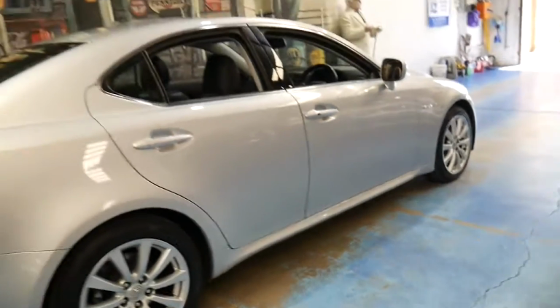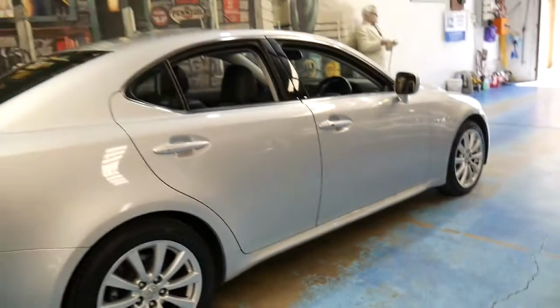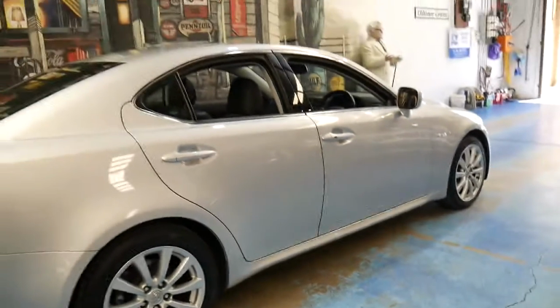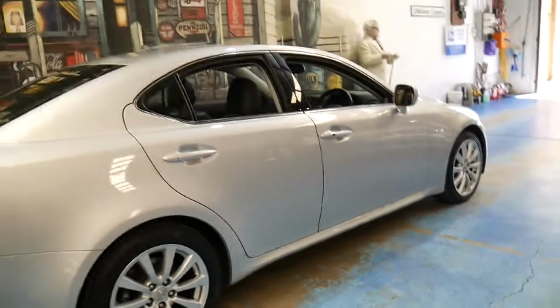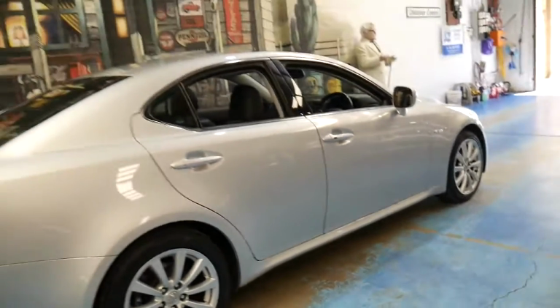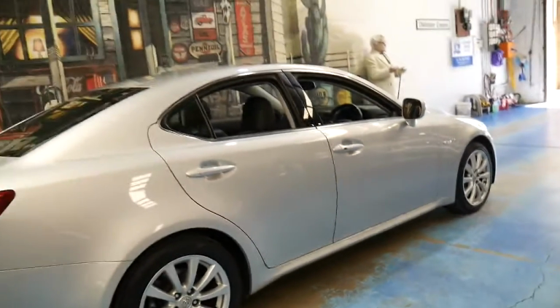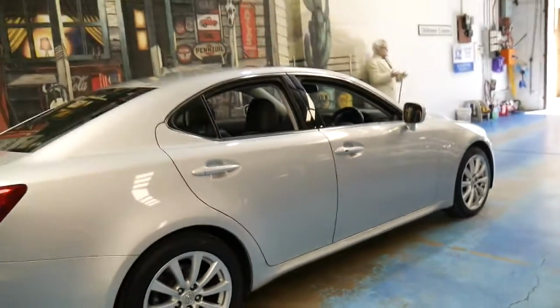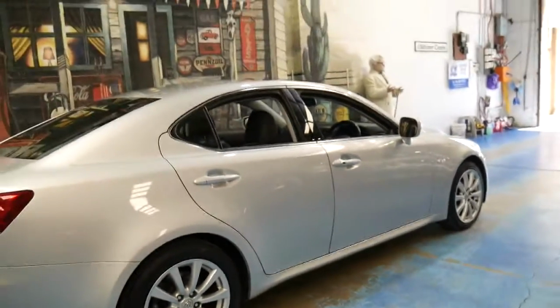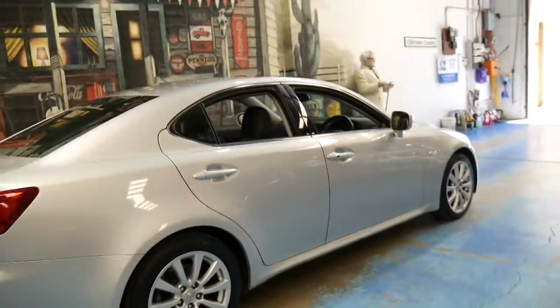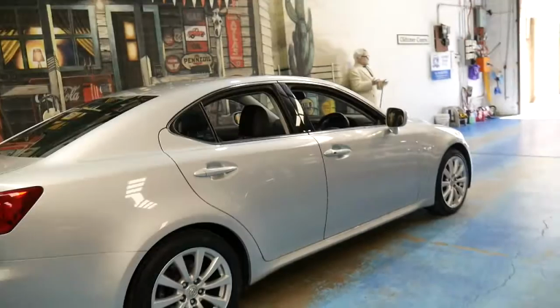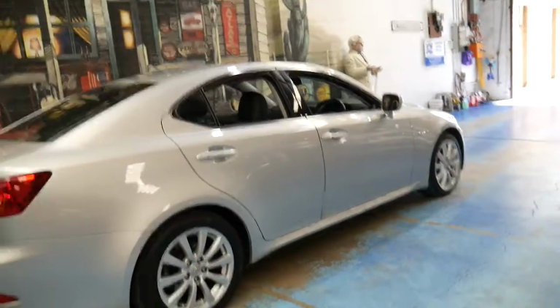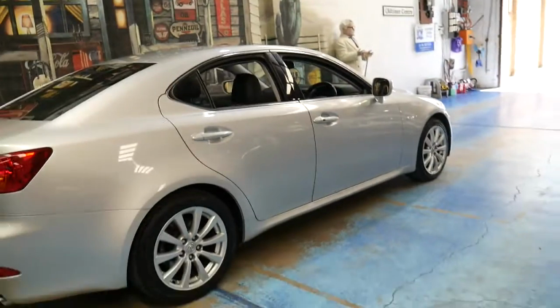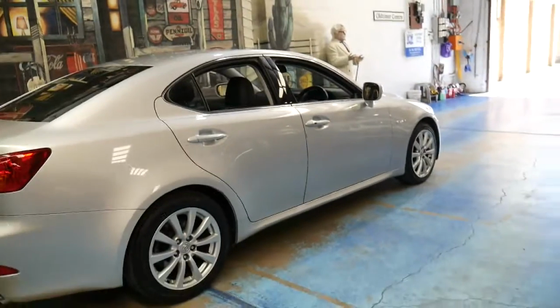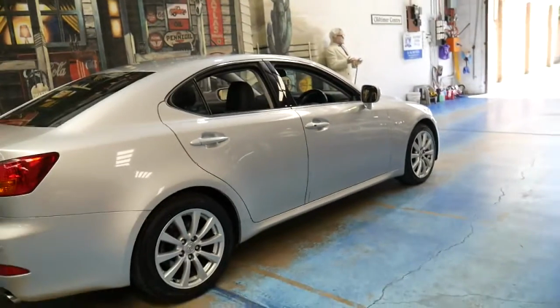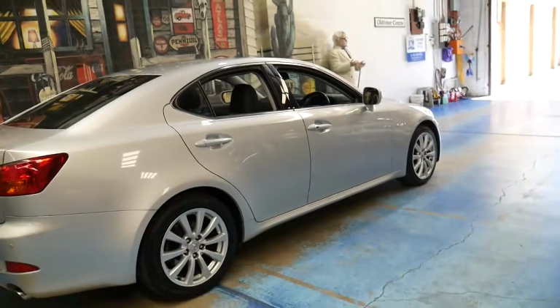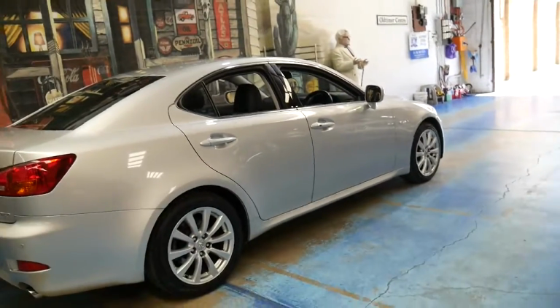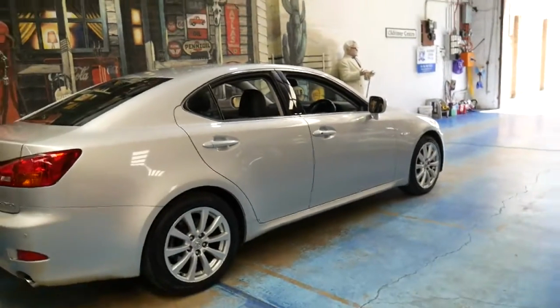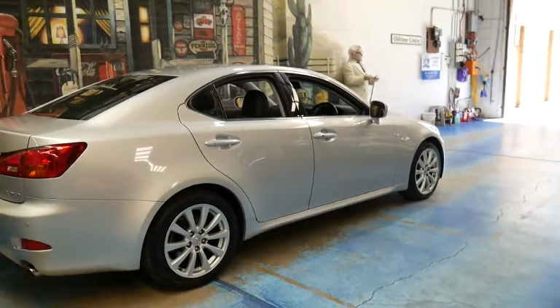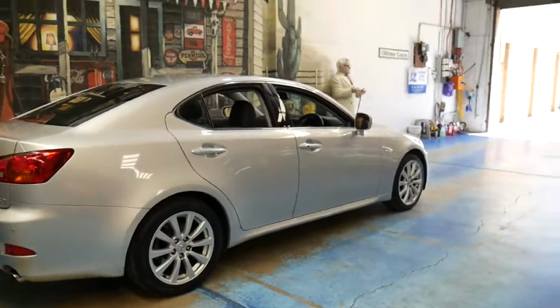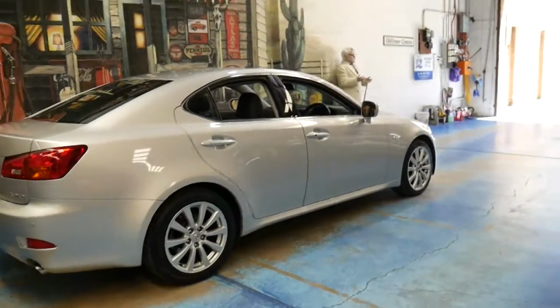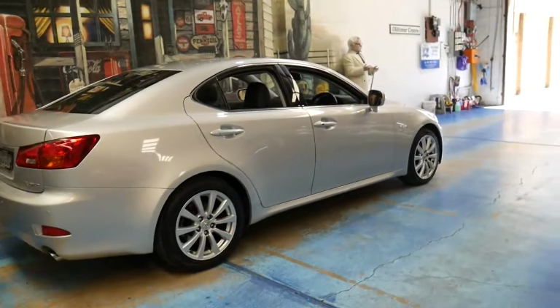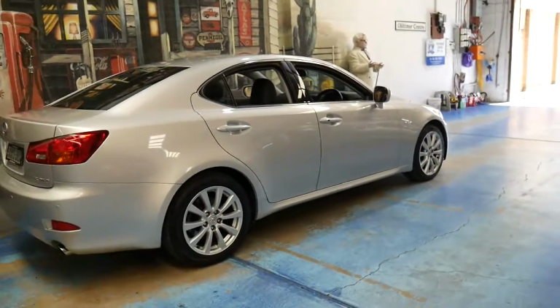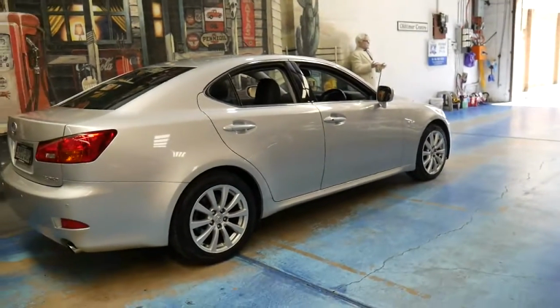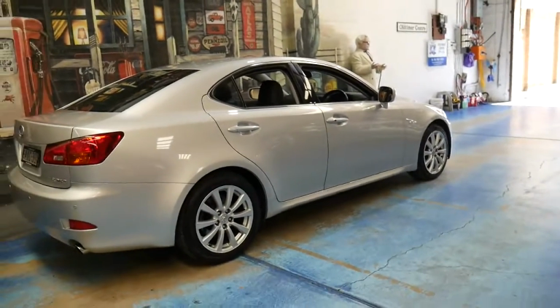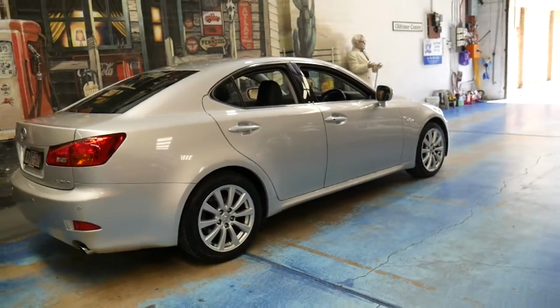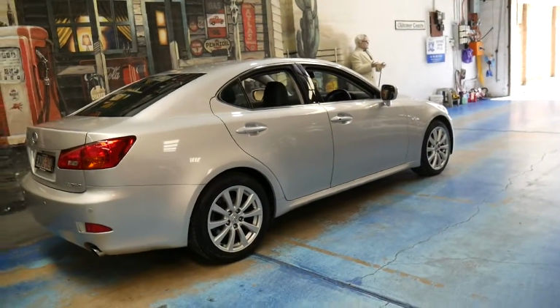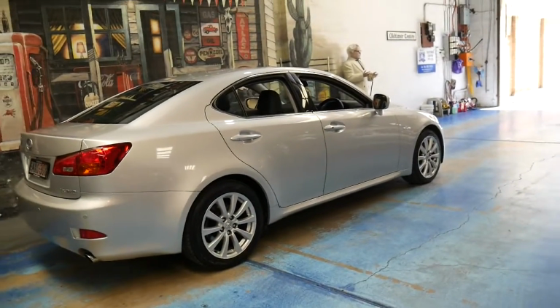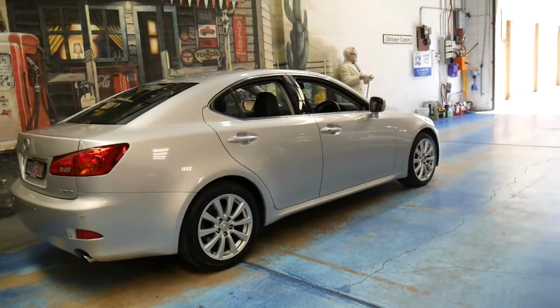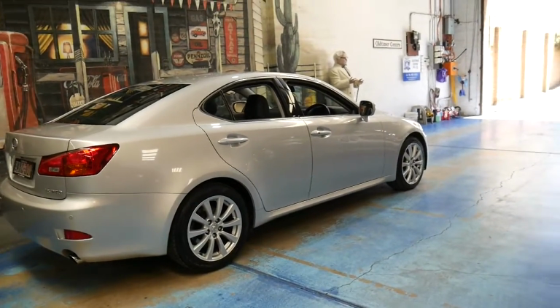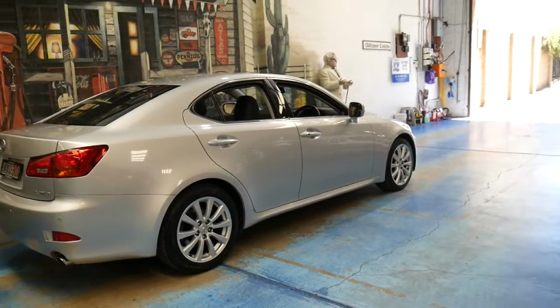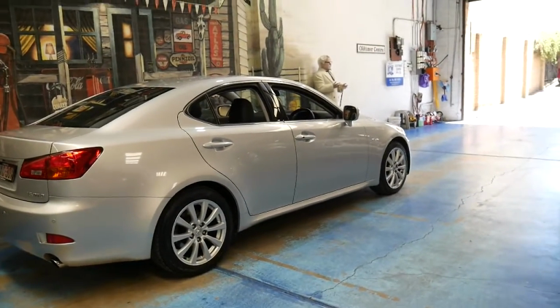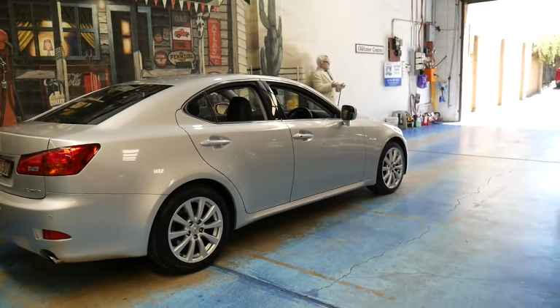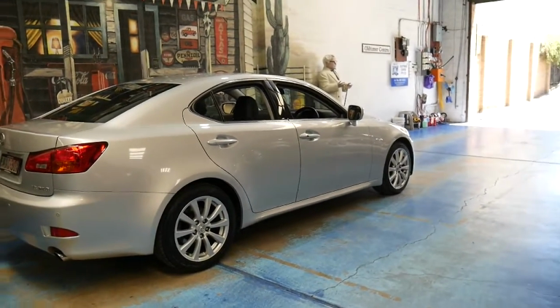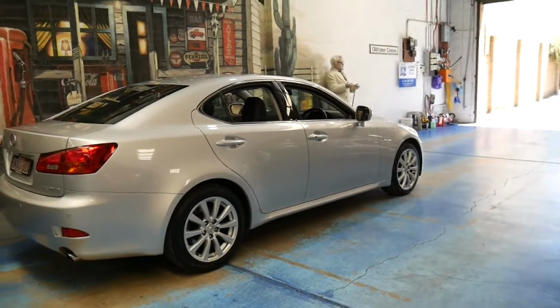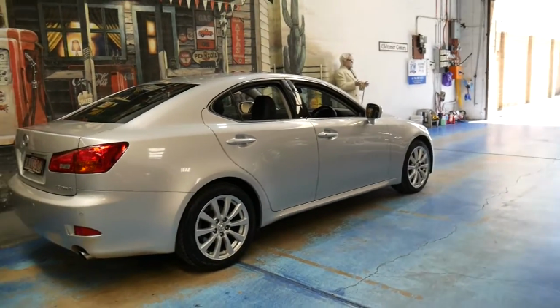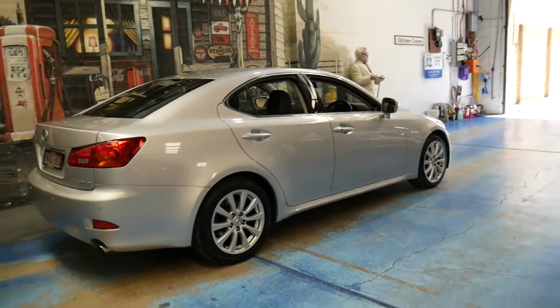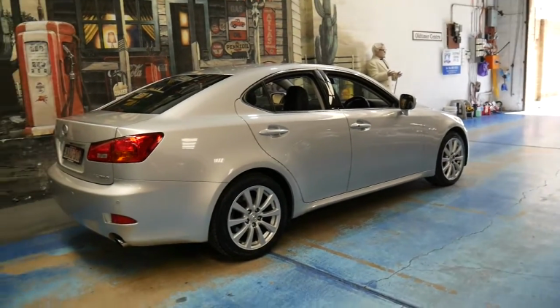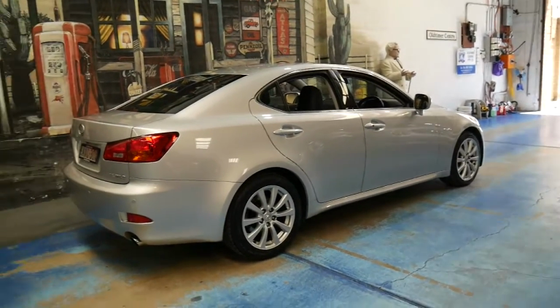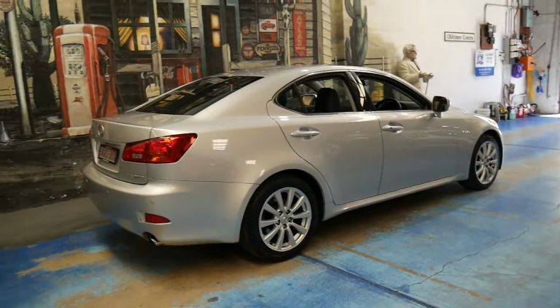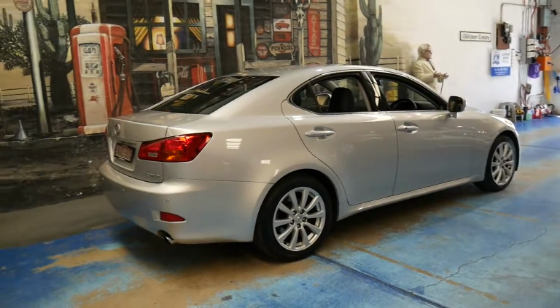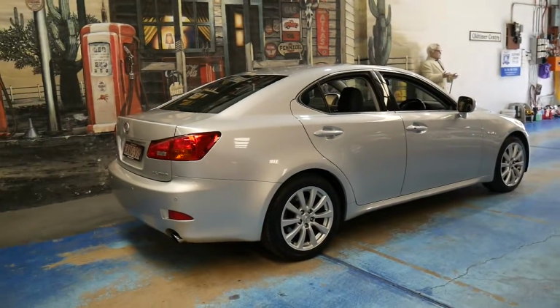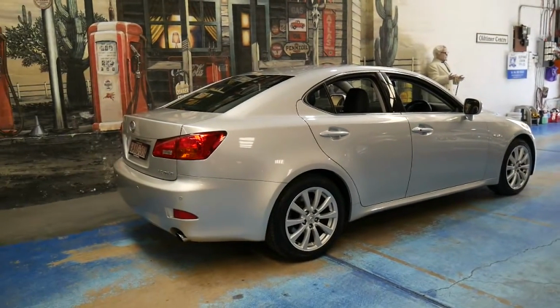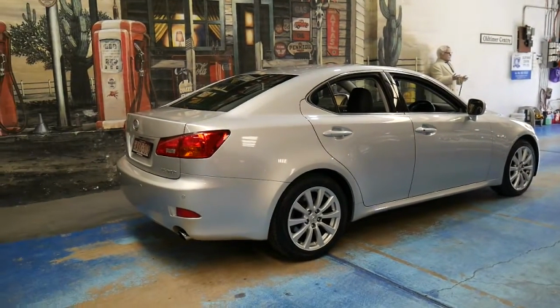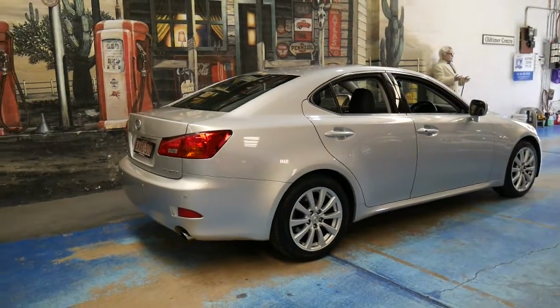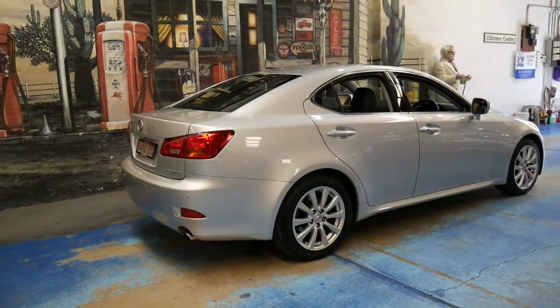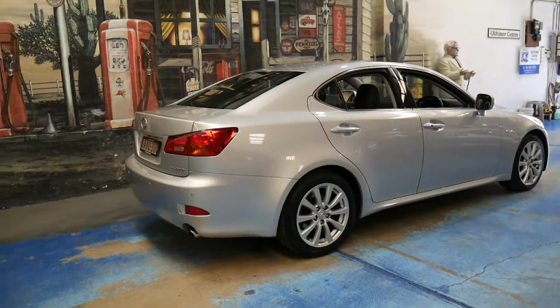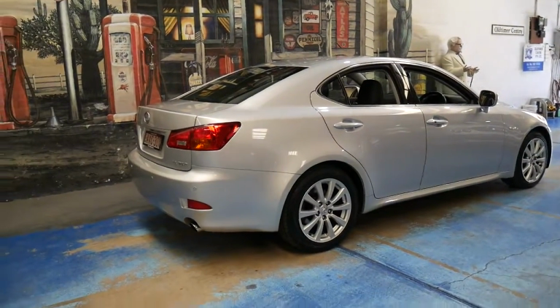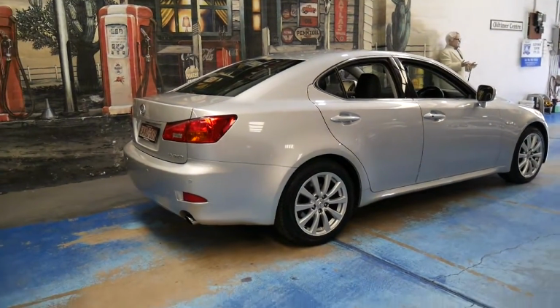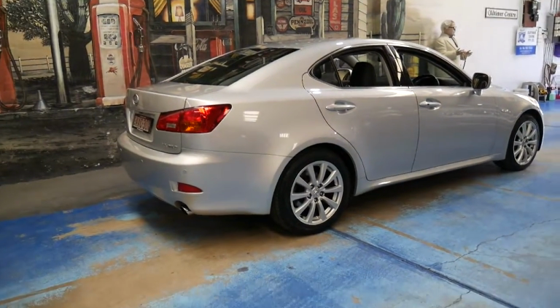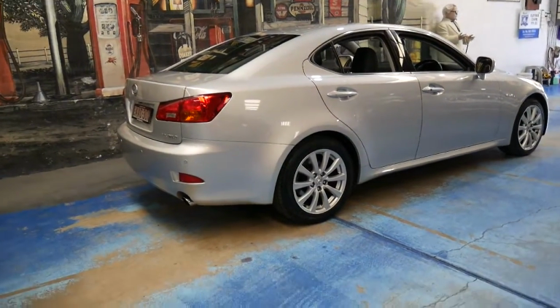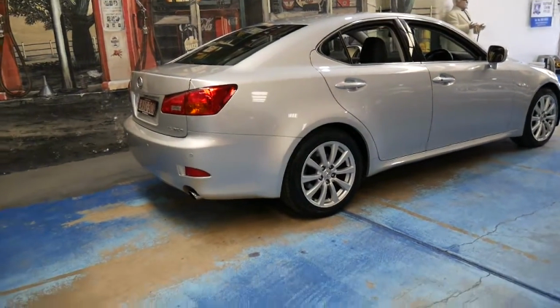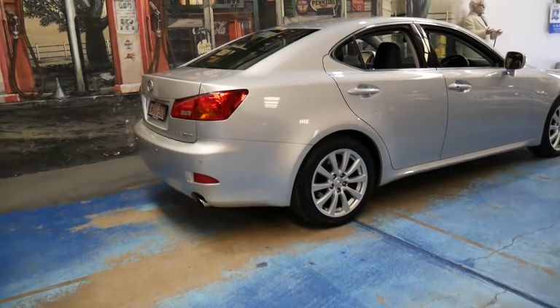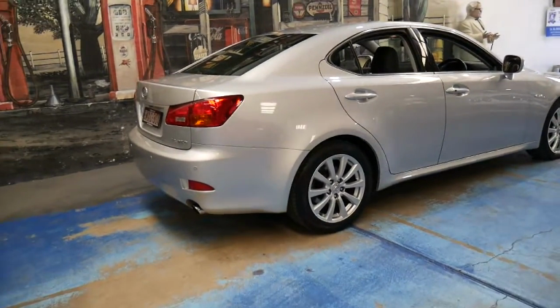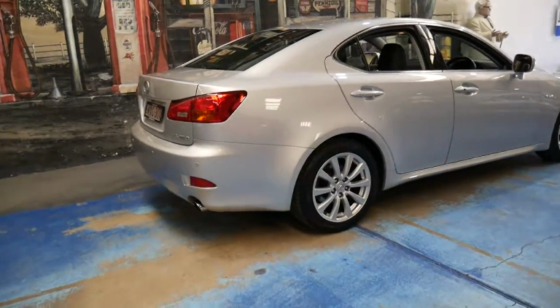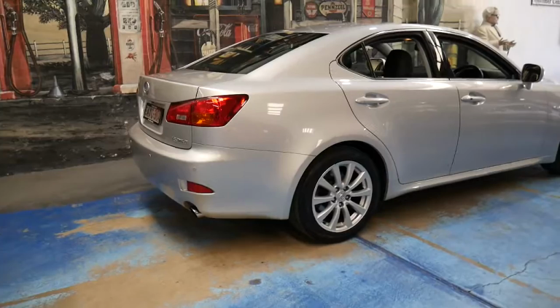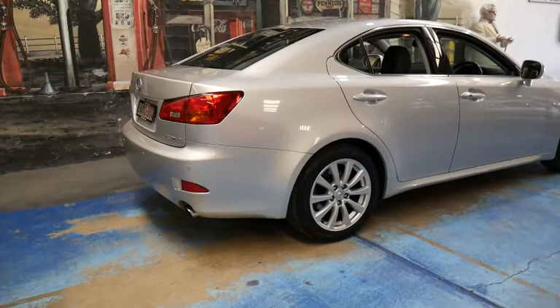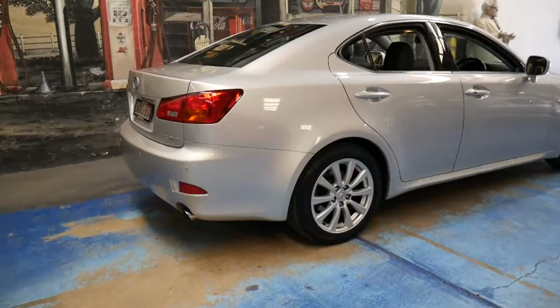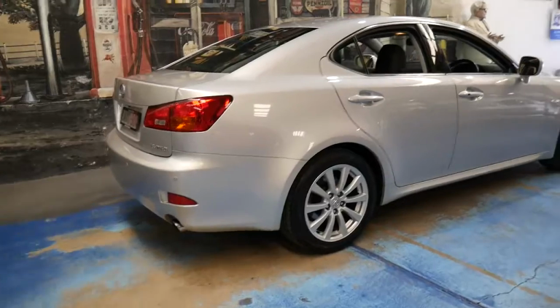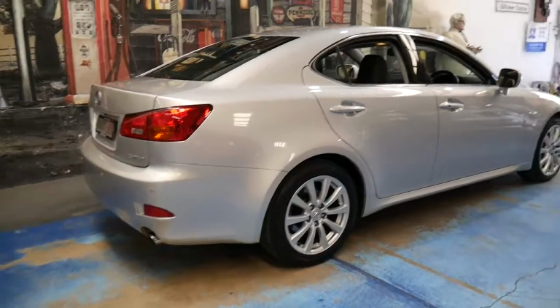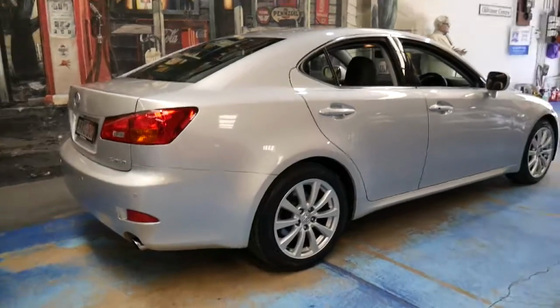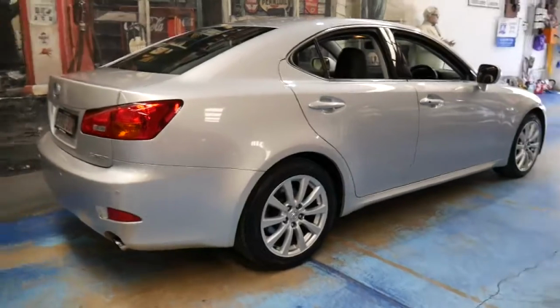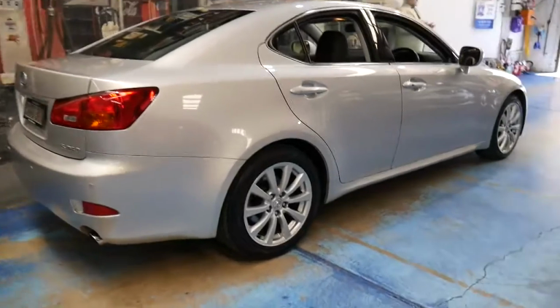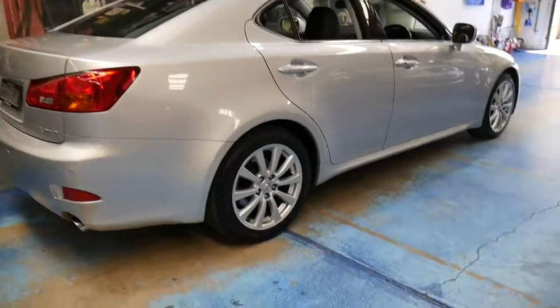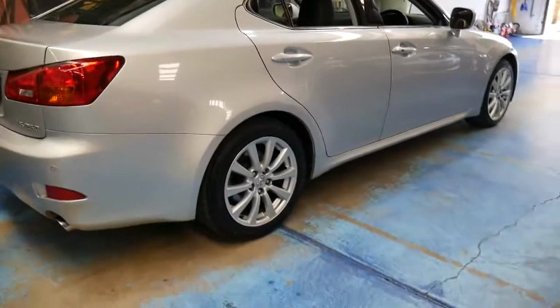And do you know what the best thing is? It's a Lexus — which means it's absolutely reliable.